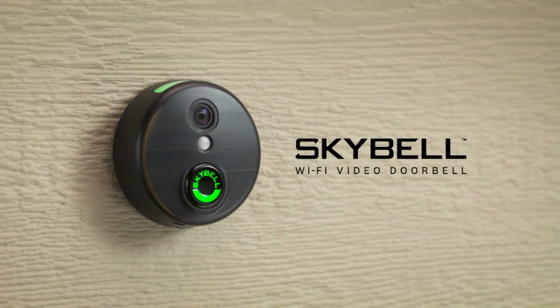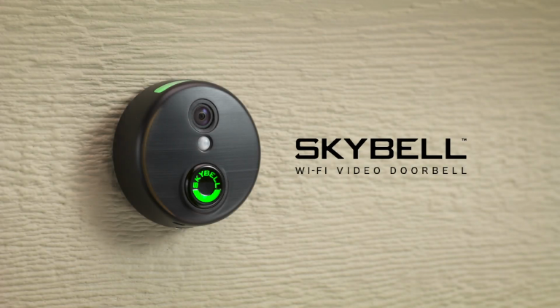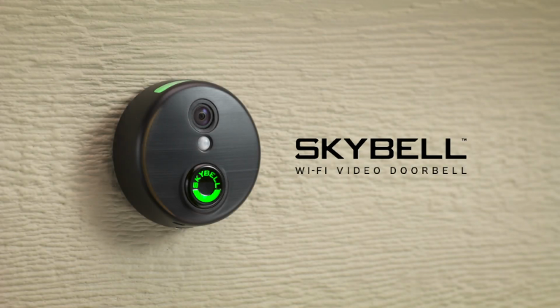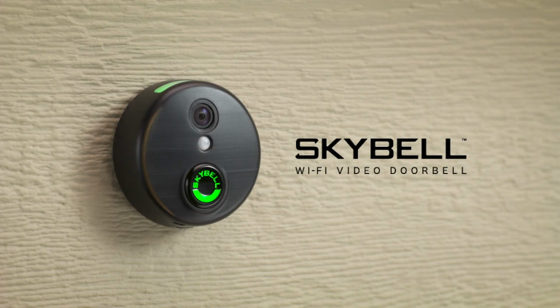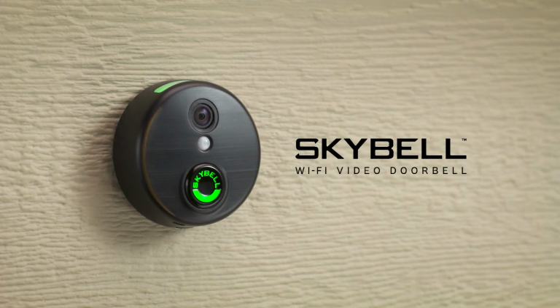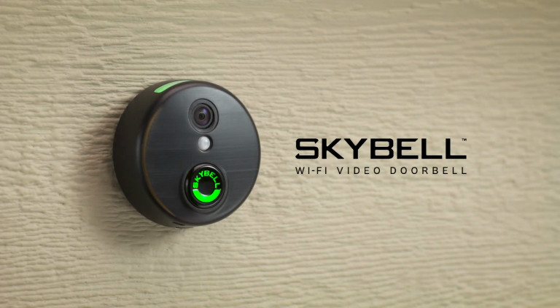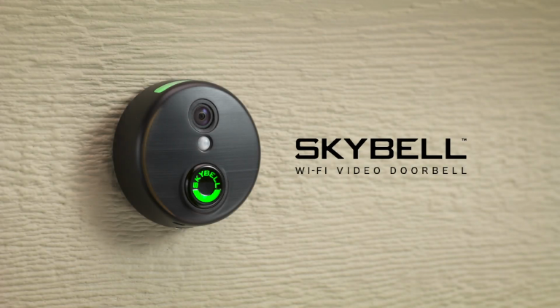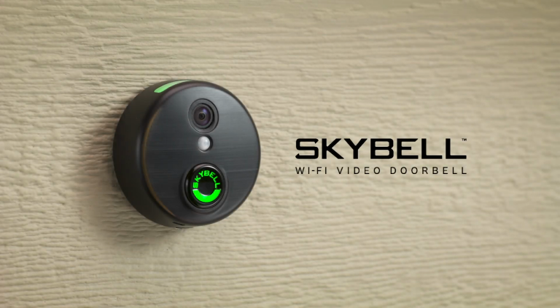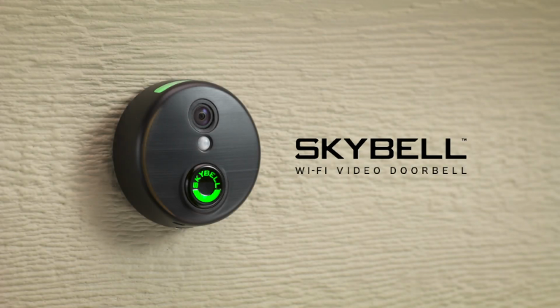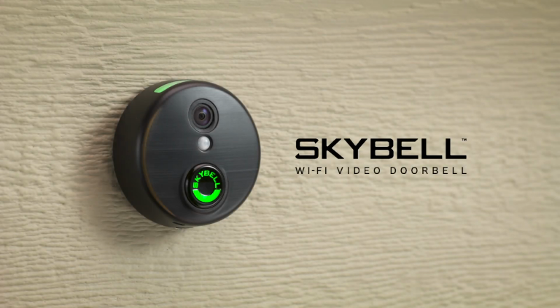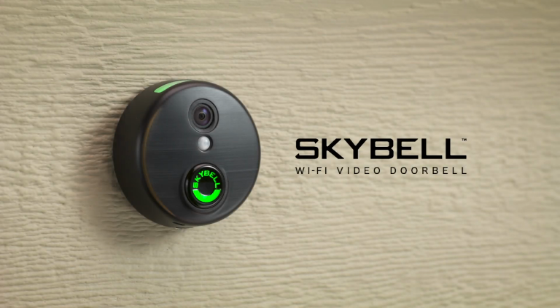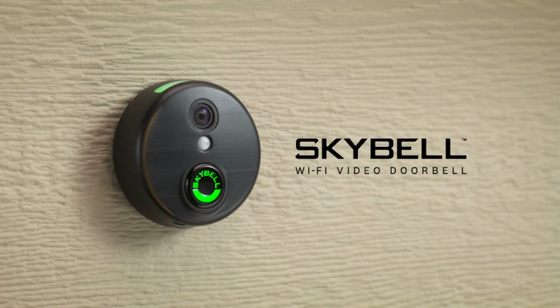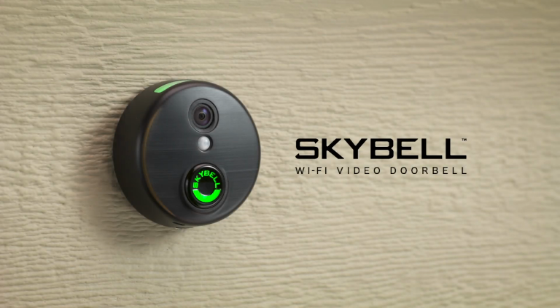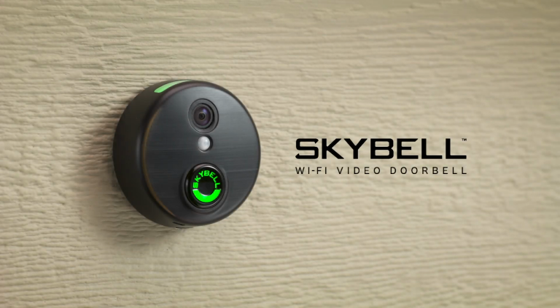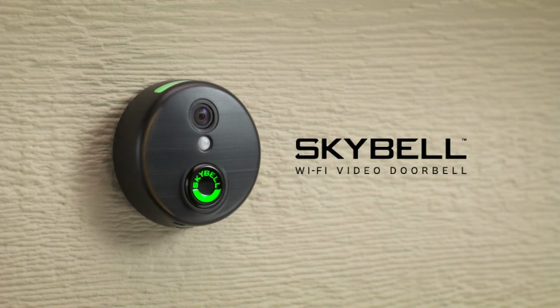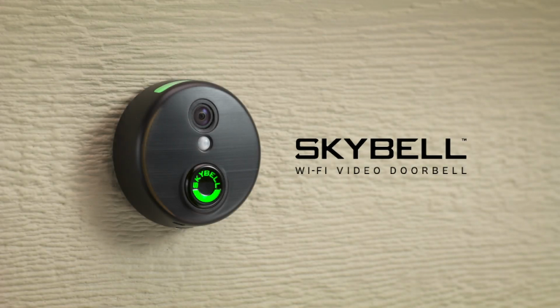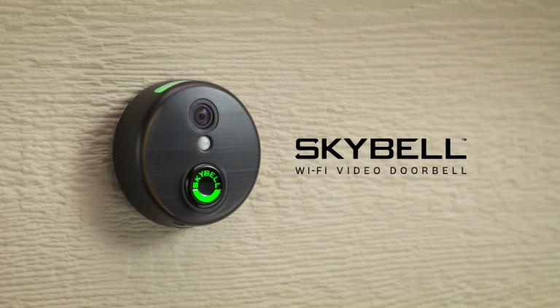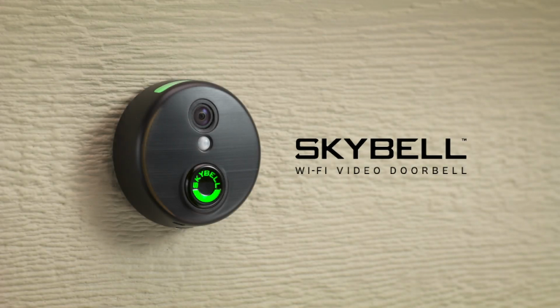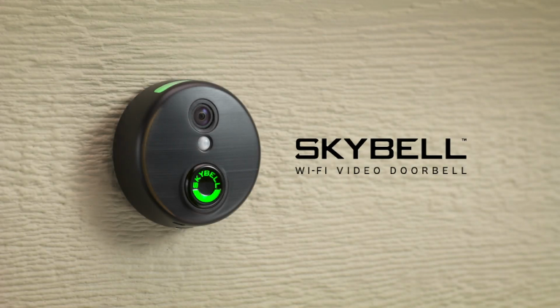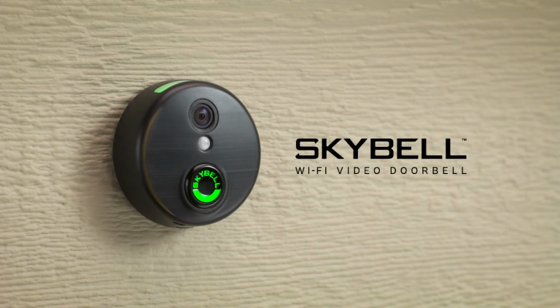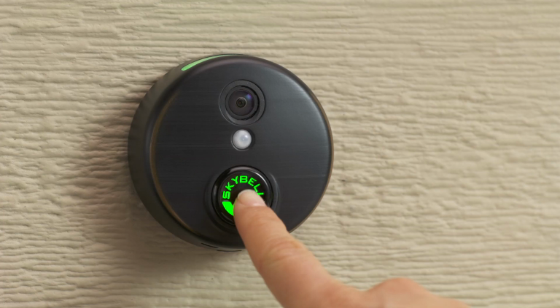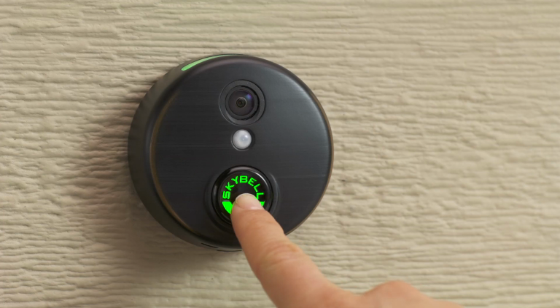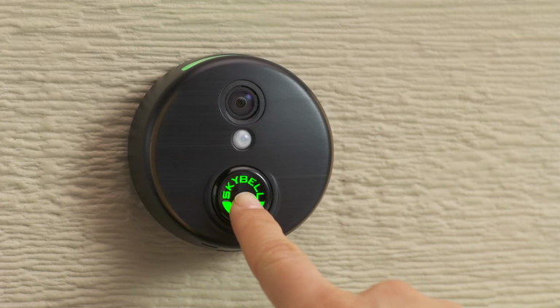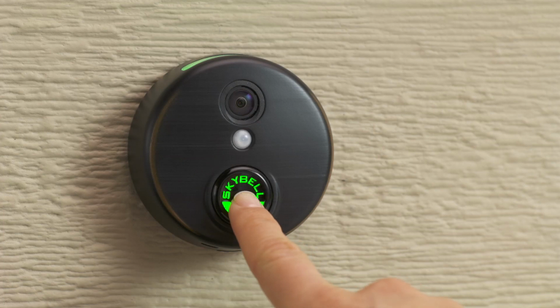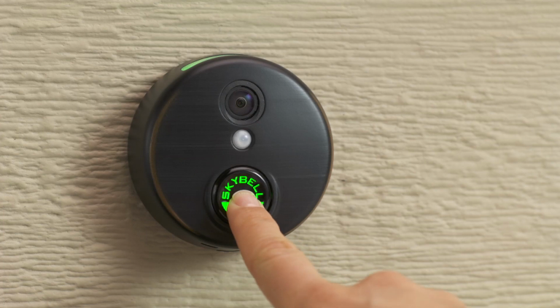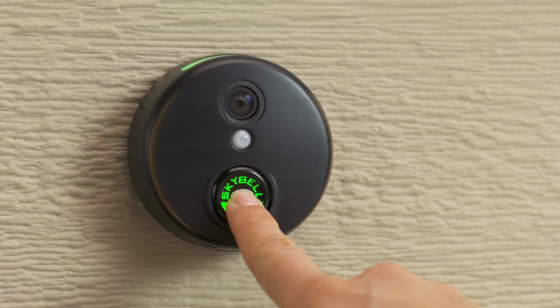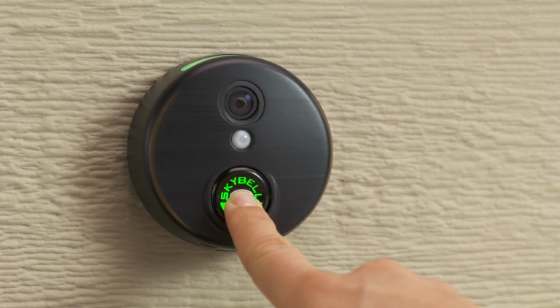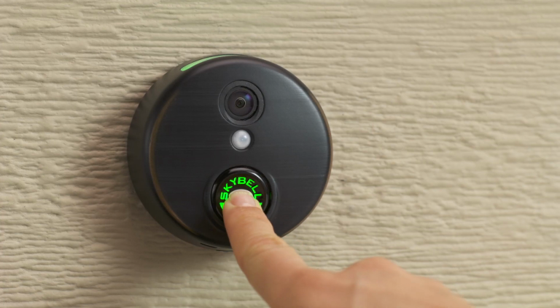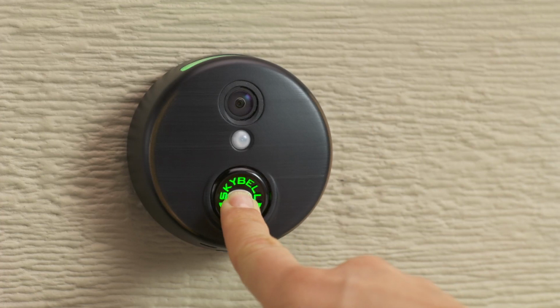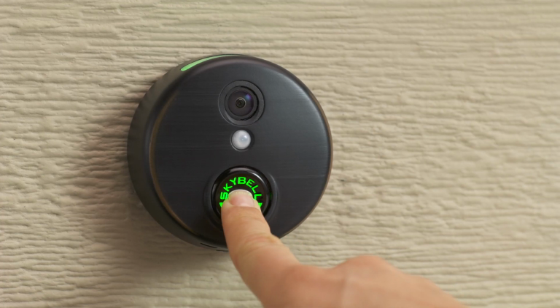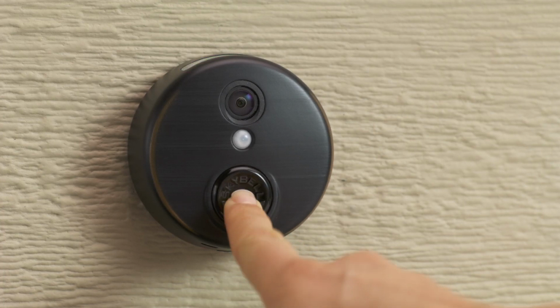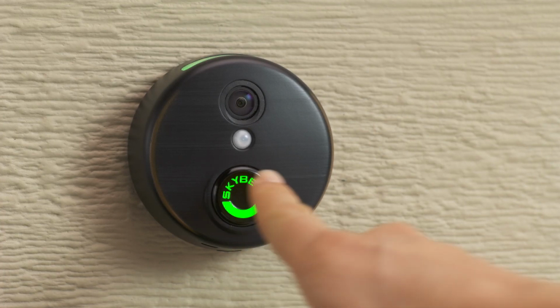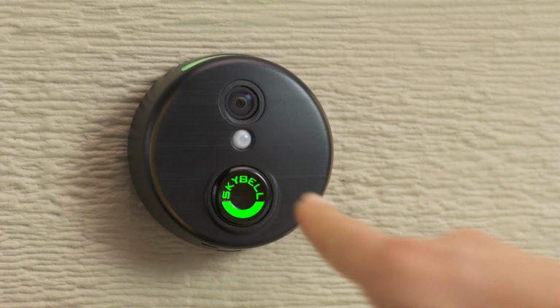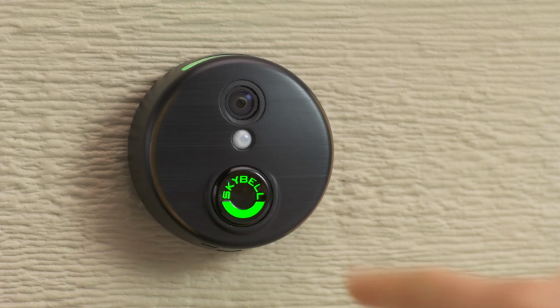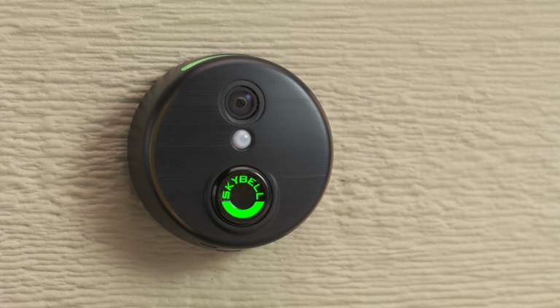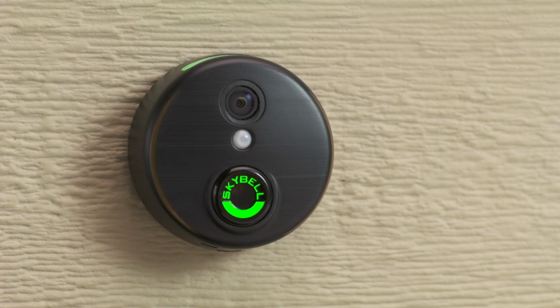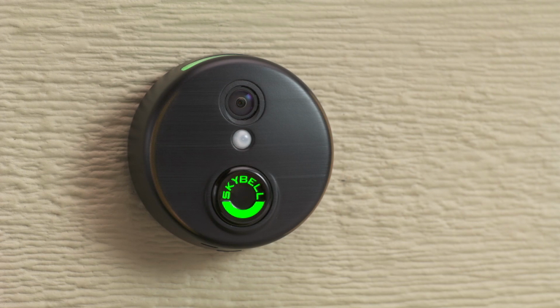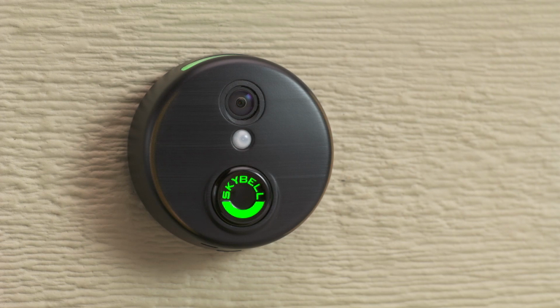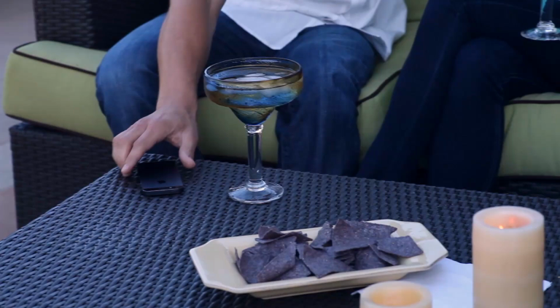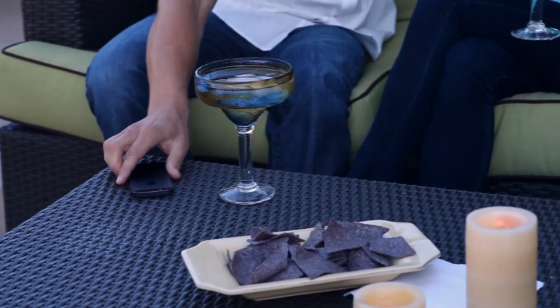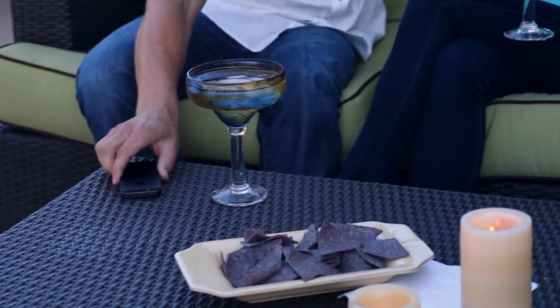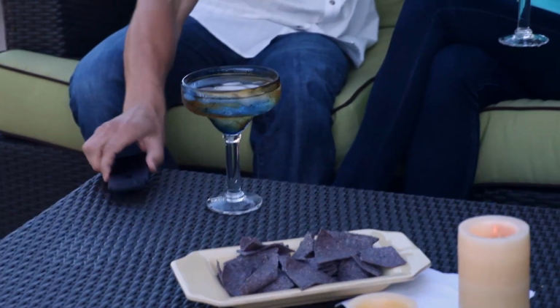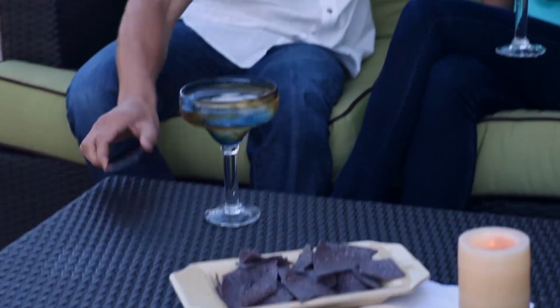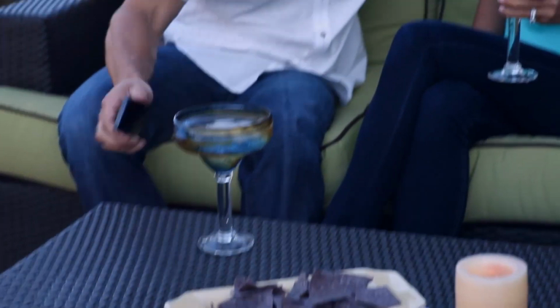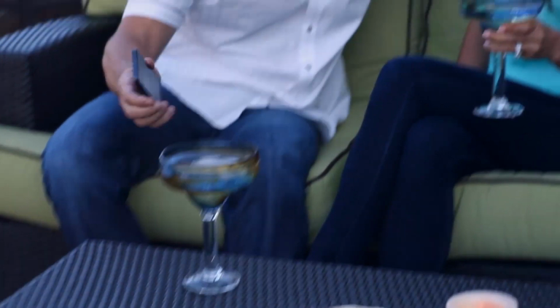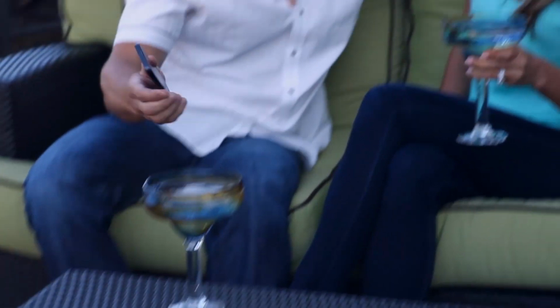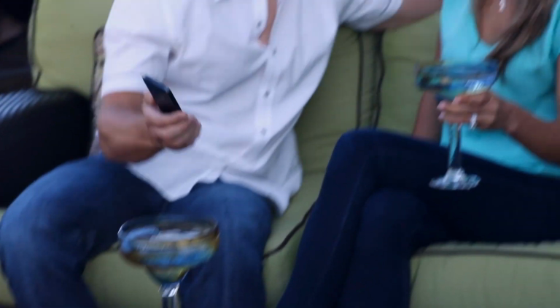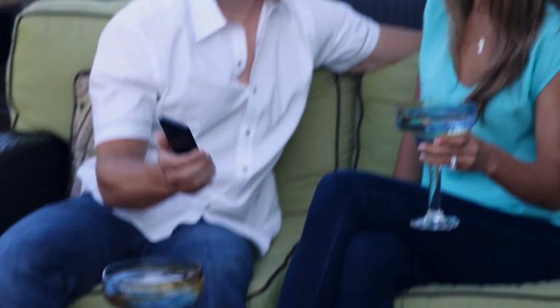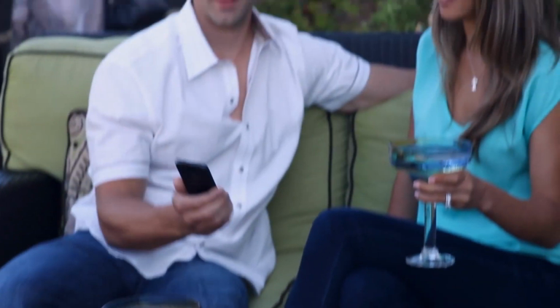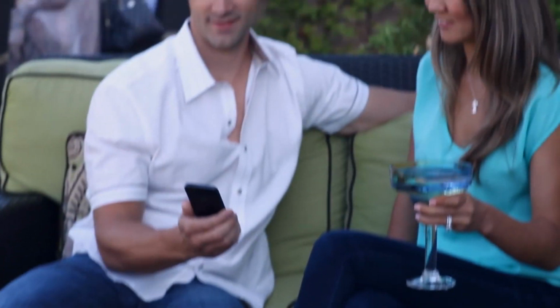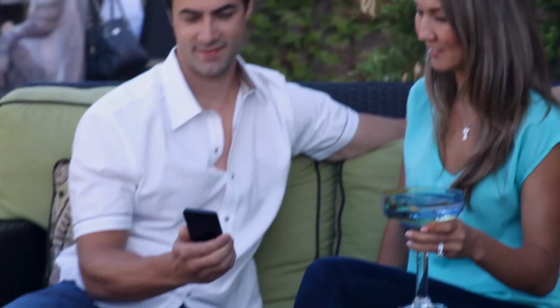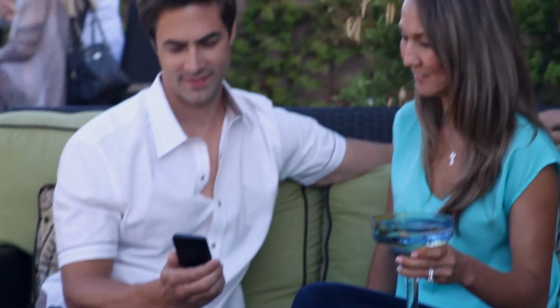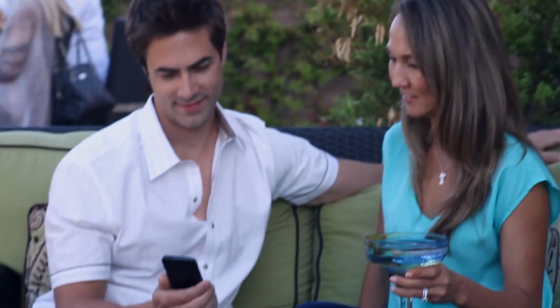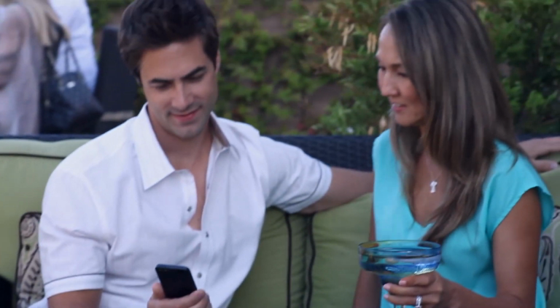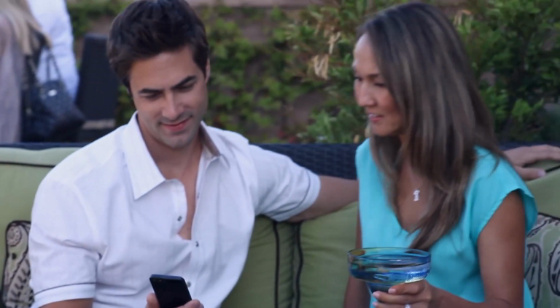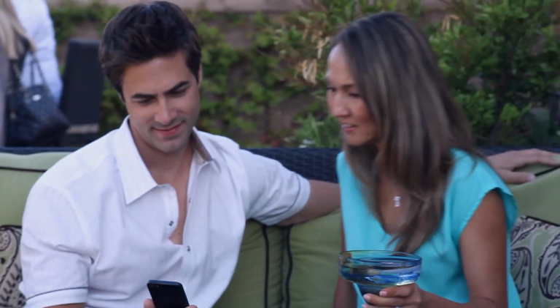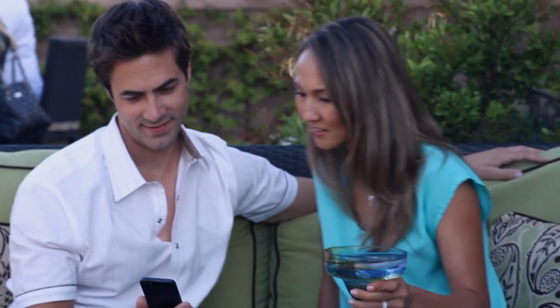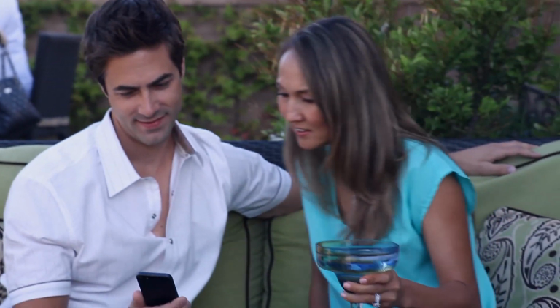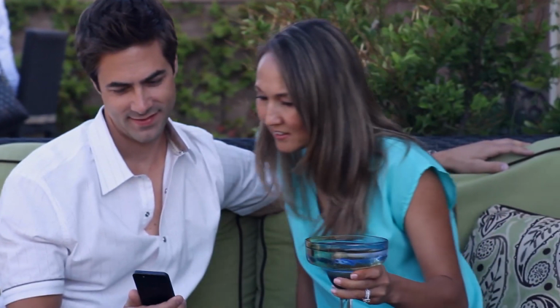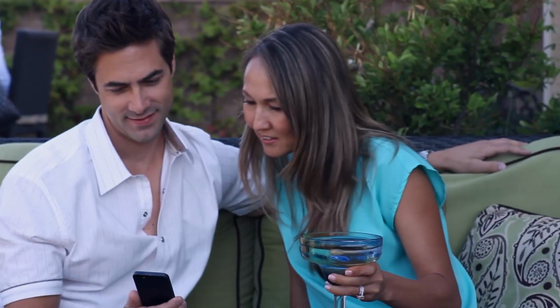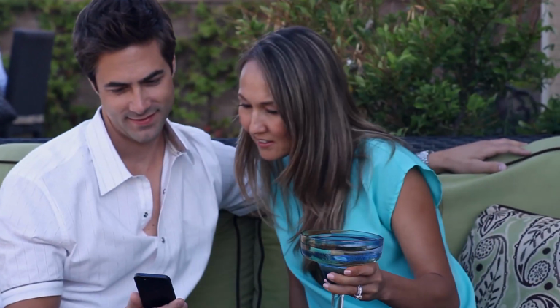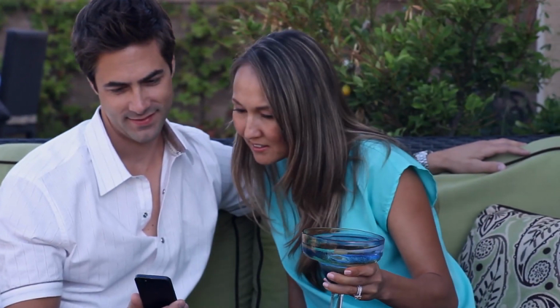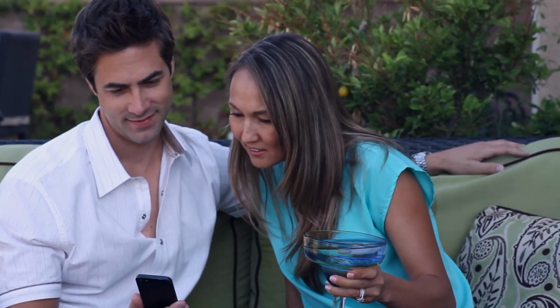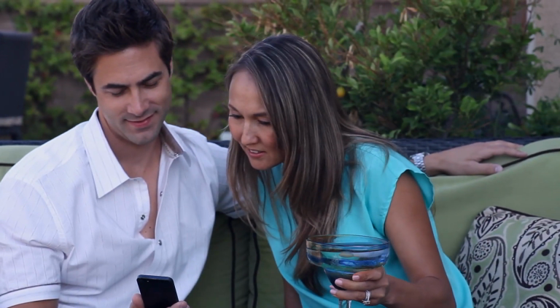SkyBell is a video doorbell that allows you to answer your door from a smartphone, whether you're at home, at work, or on the go.